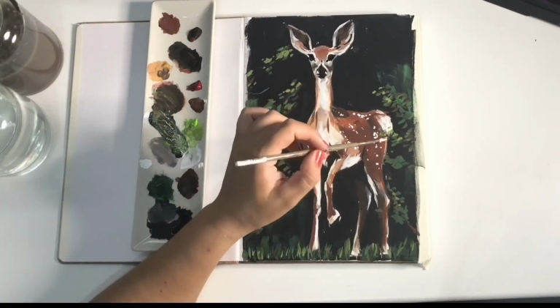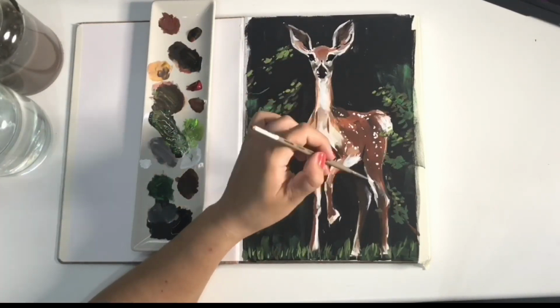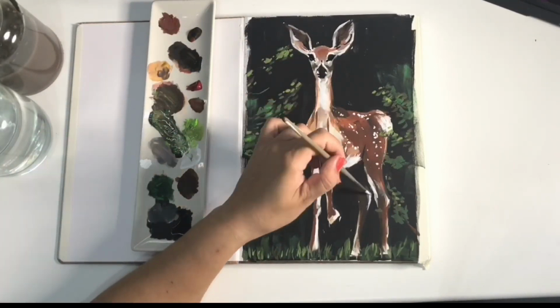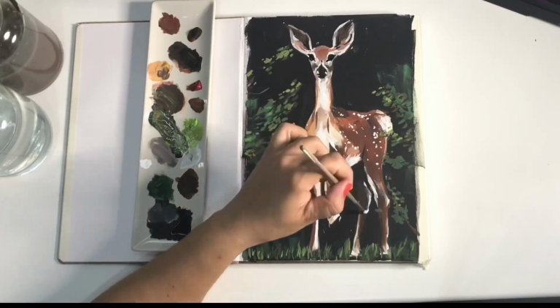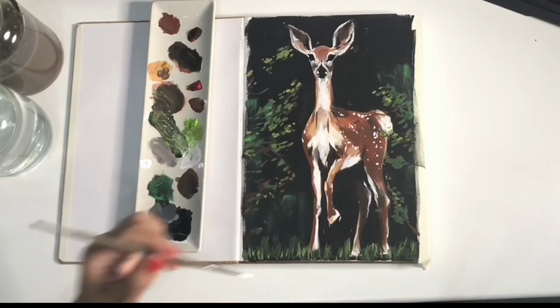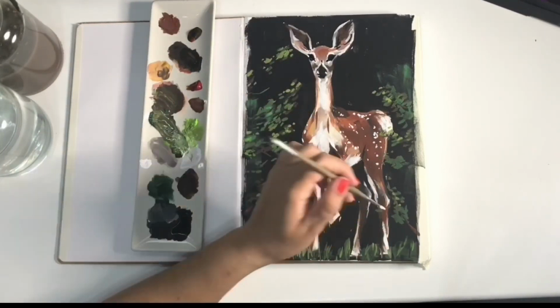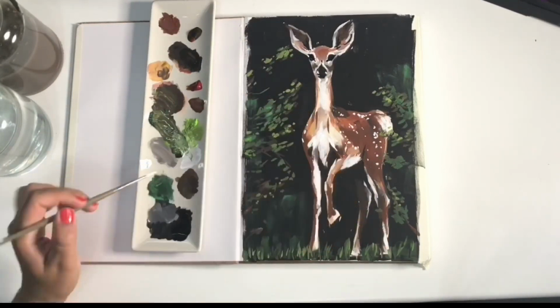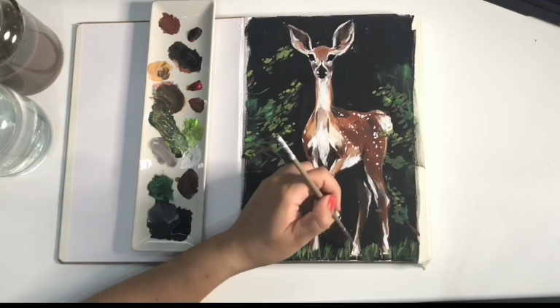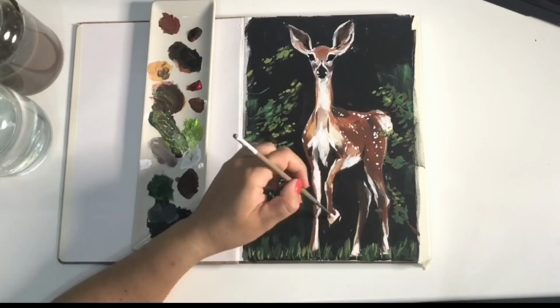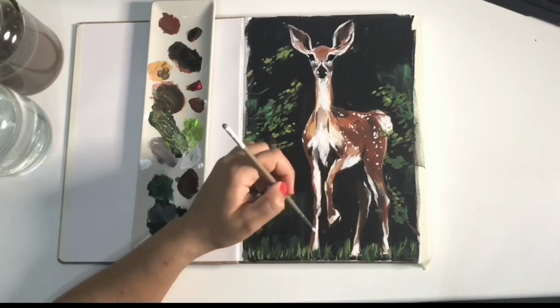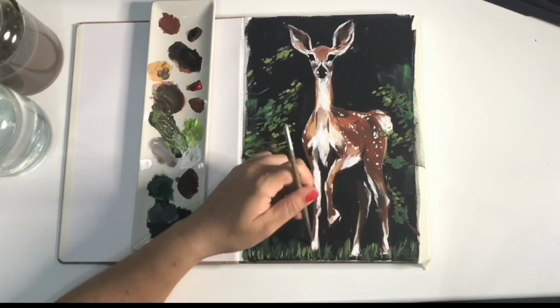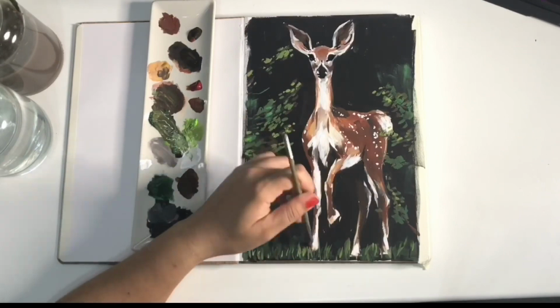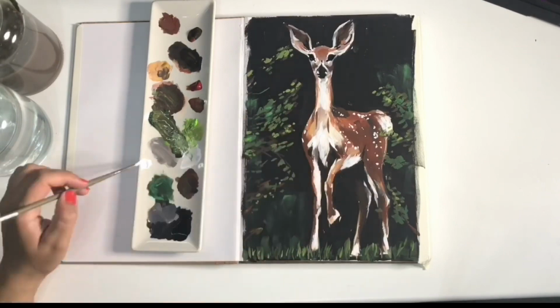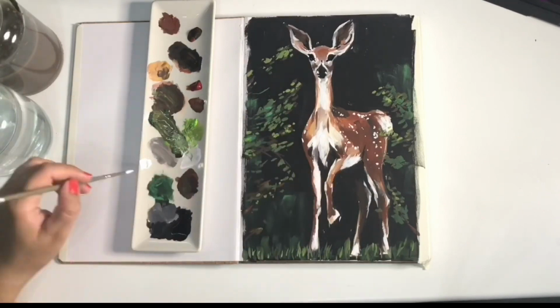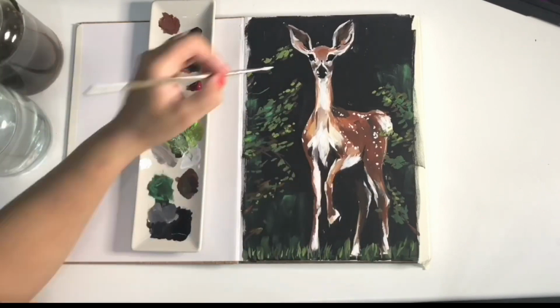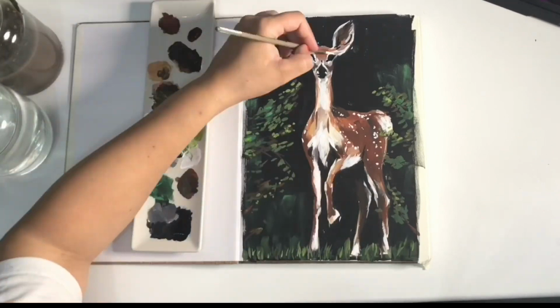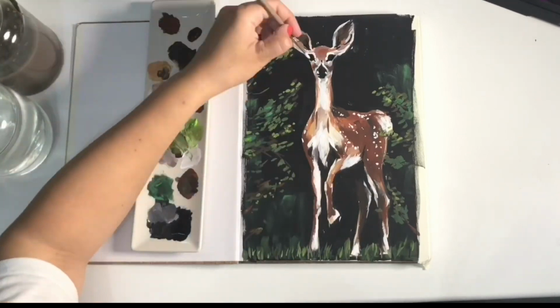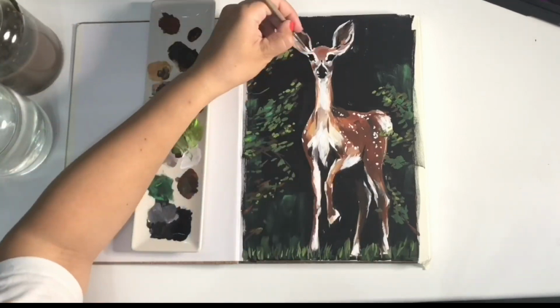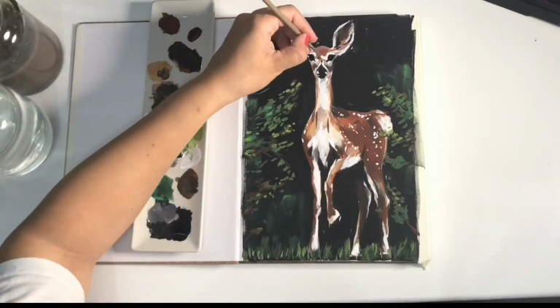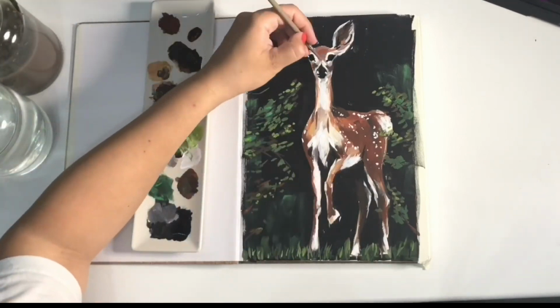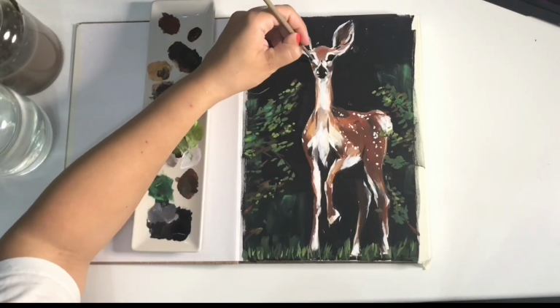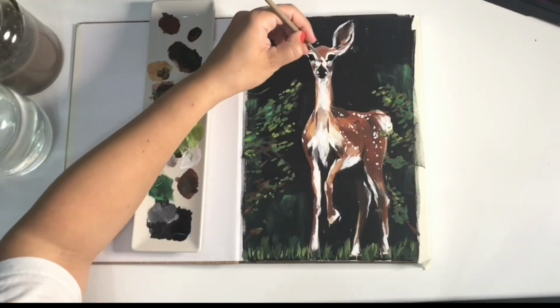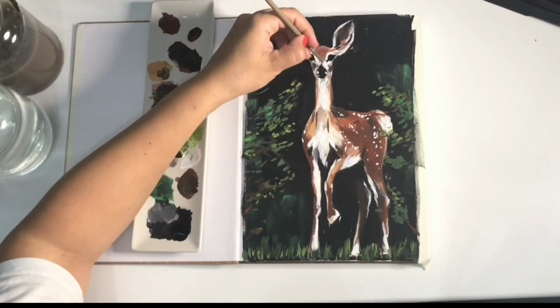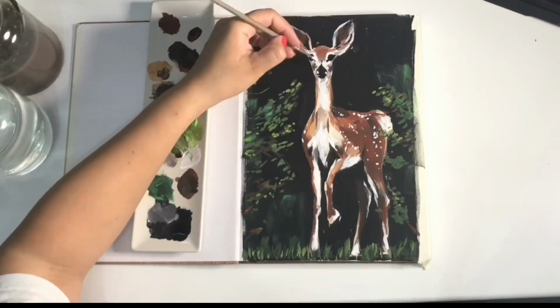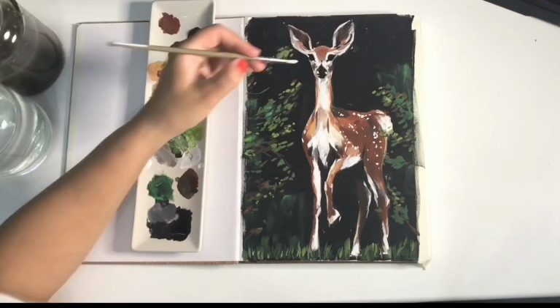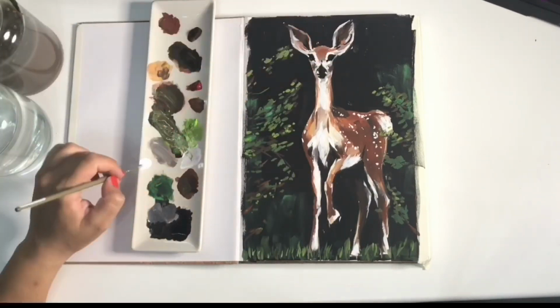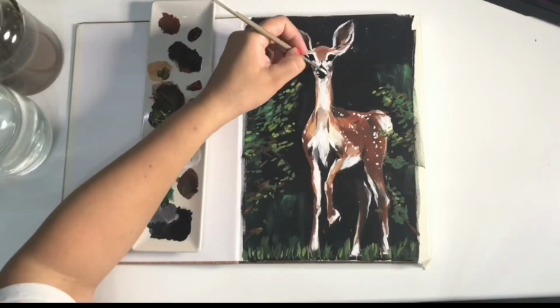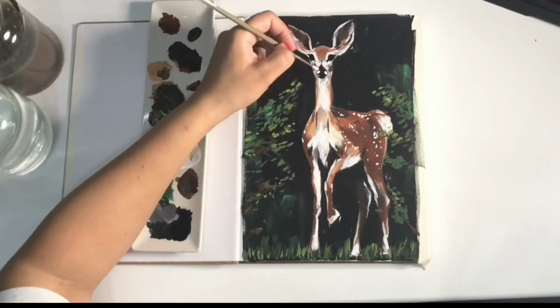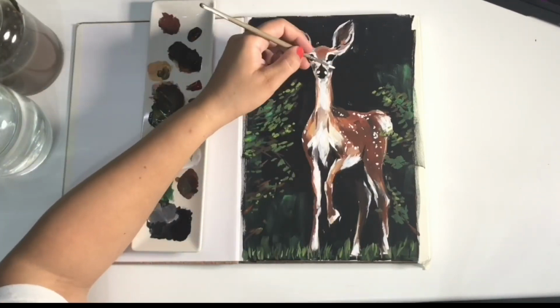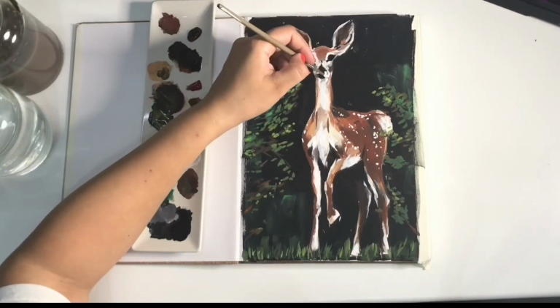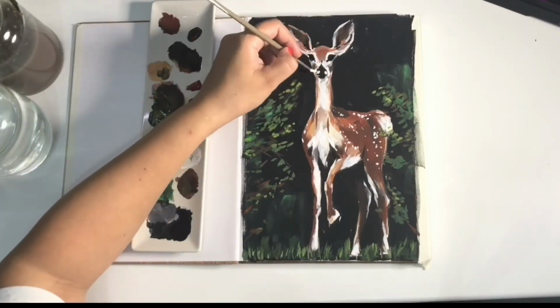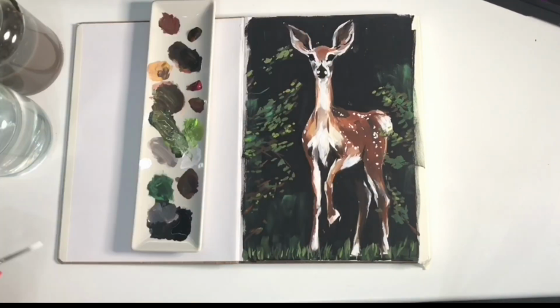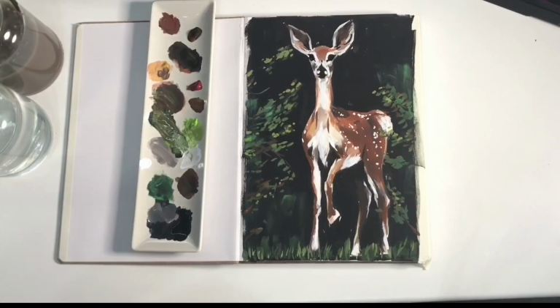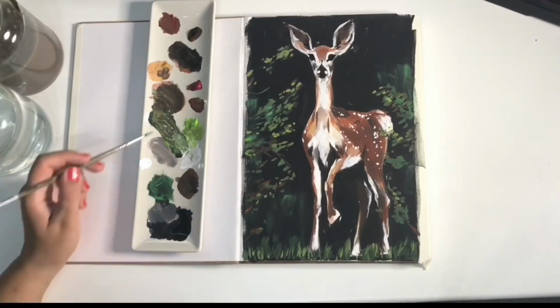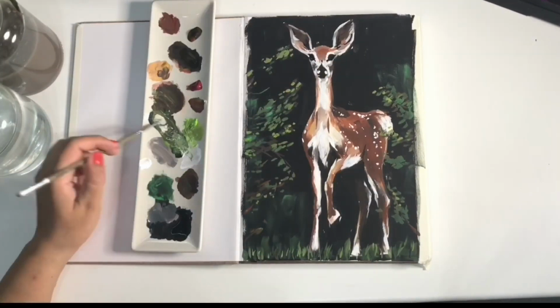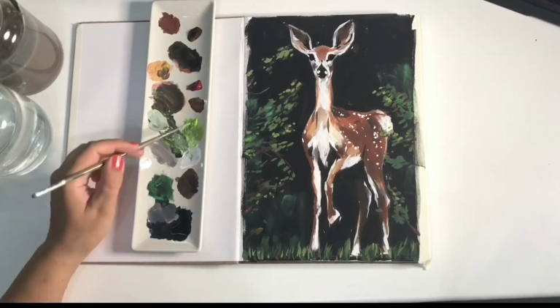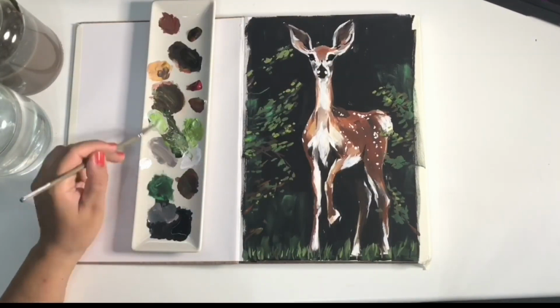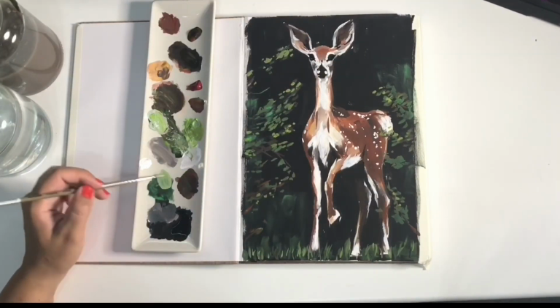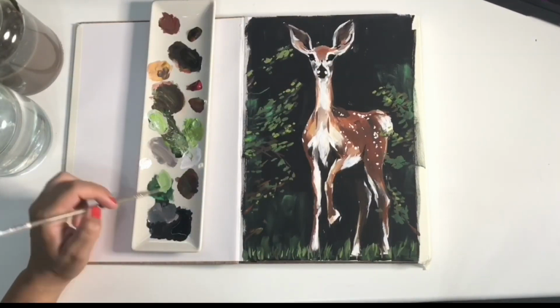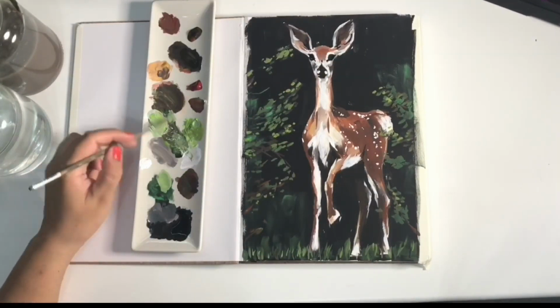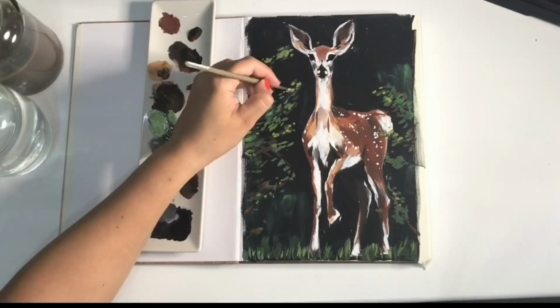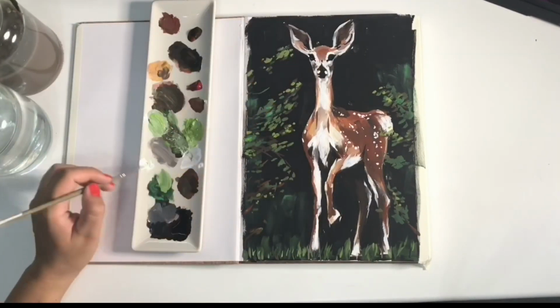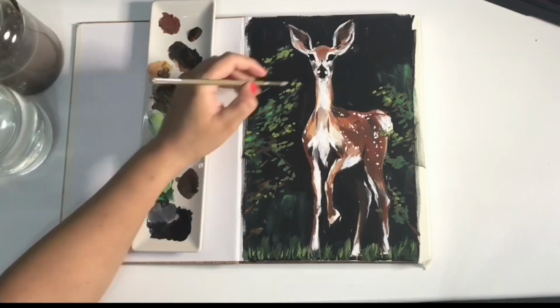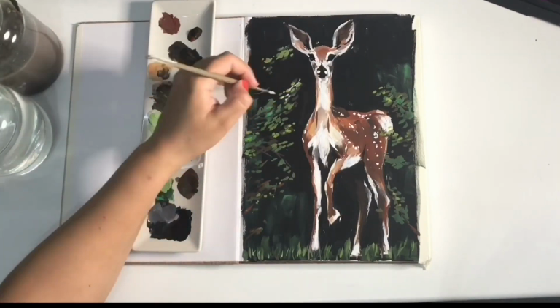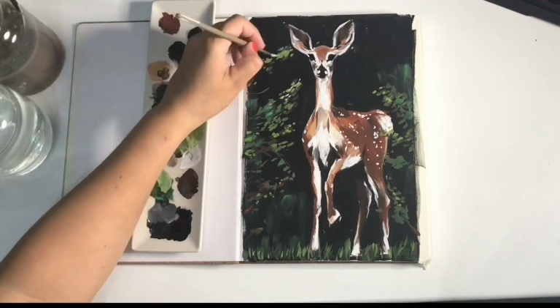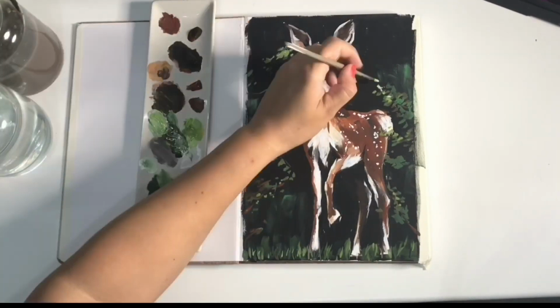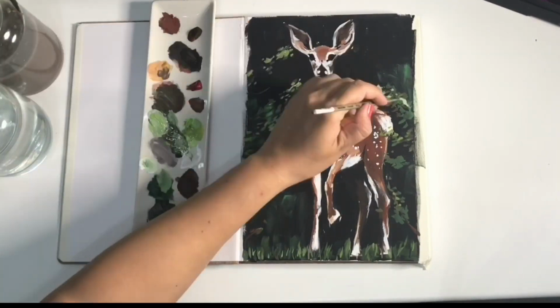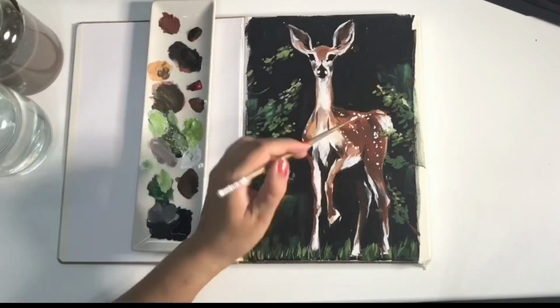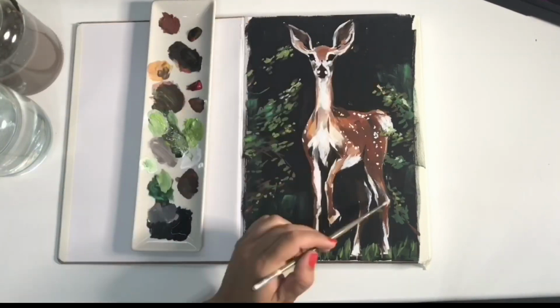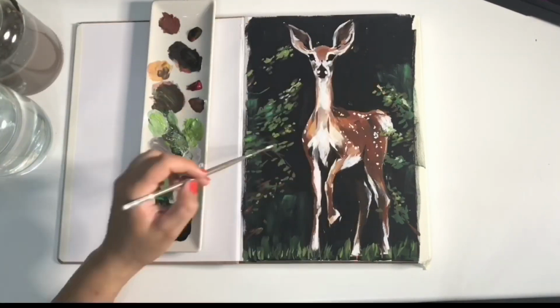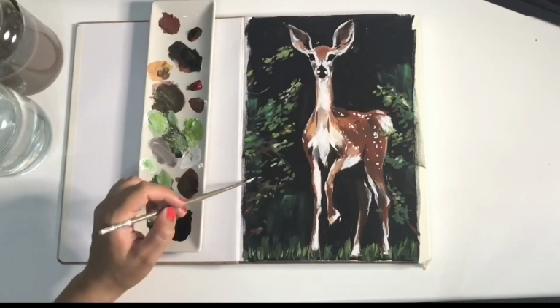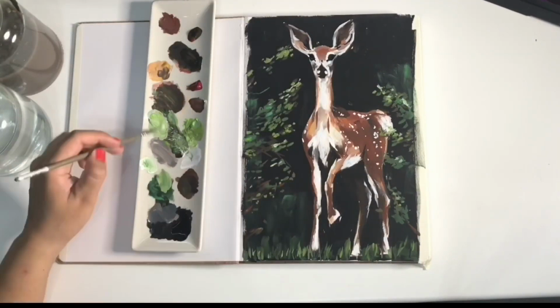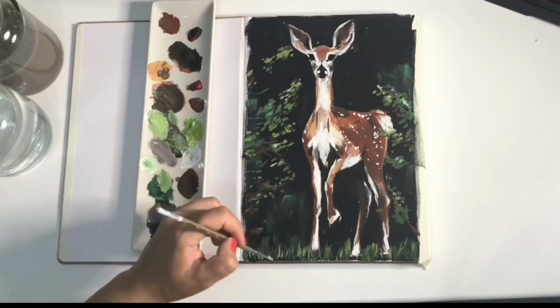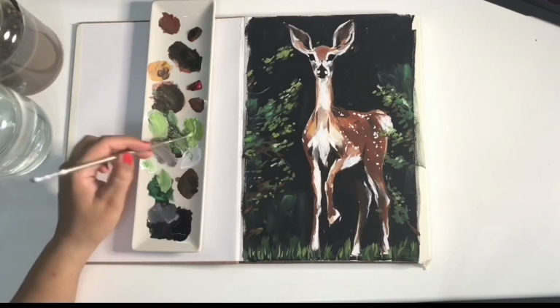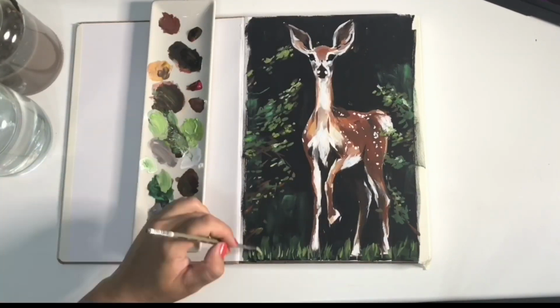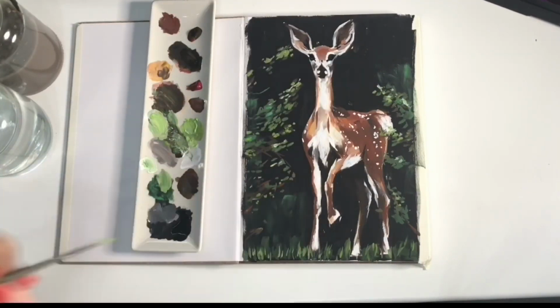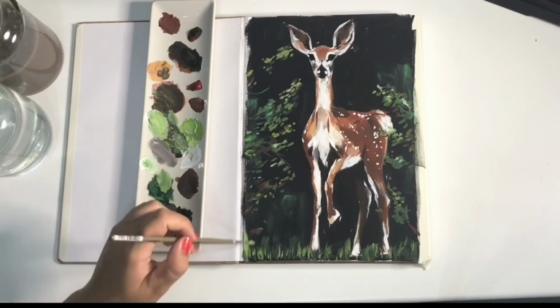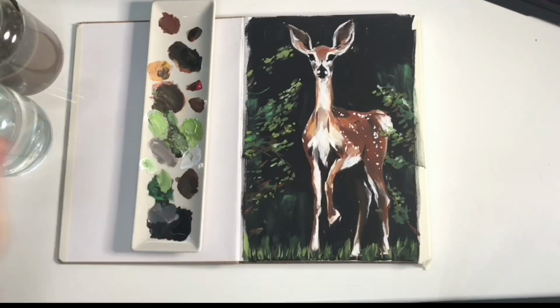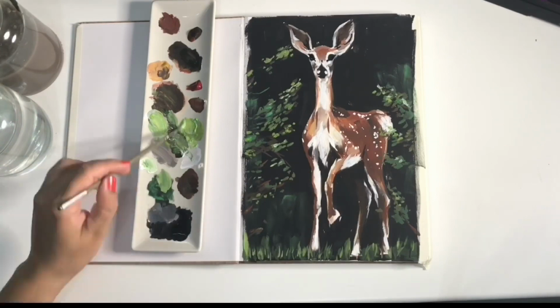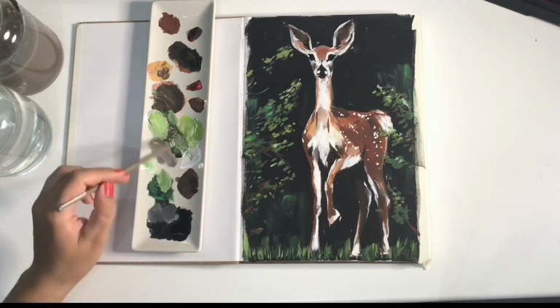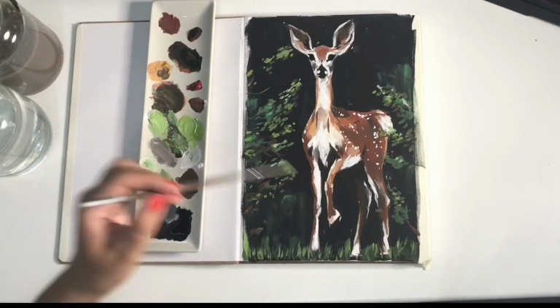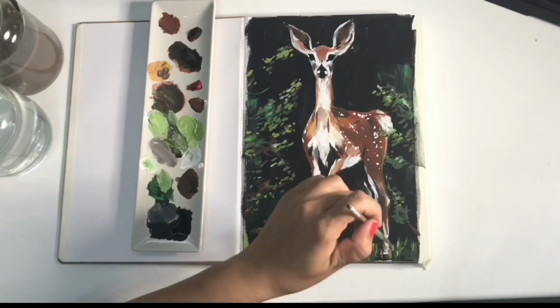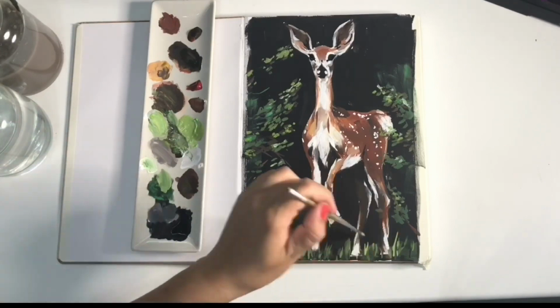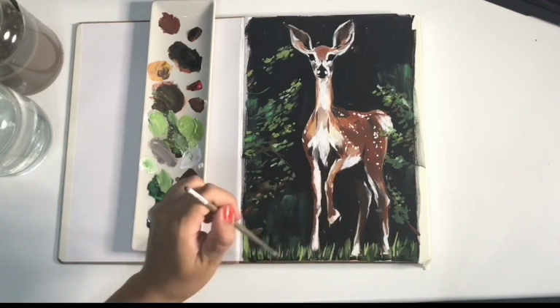I hope you guys have enjoyed this deer and I hope to see you guys soon, bye.